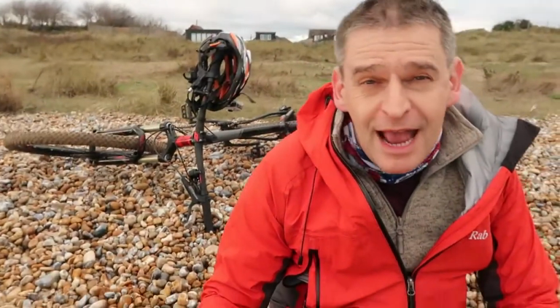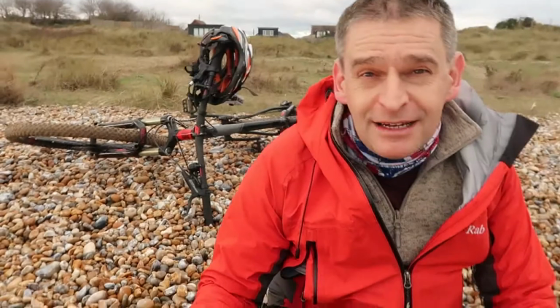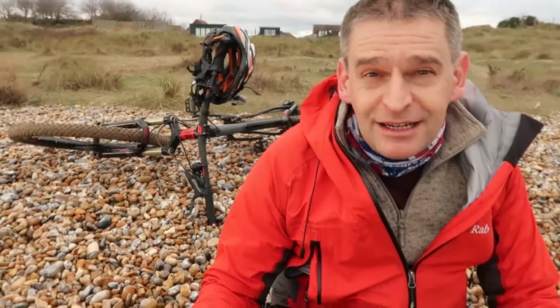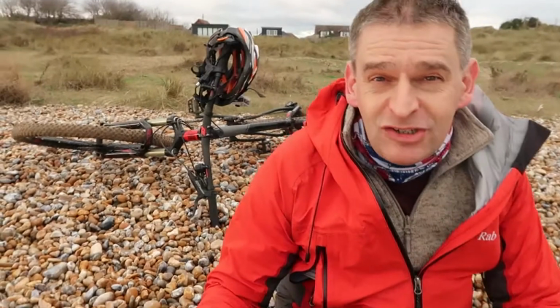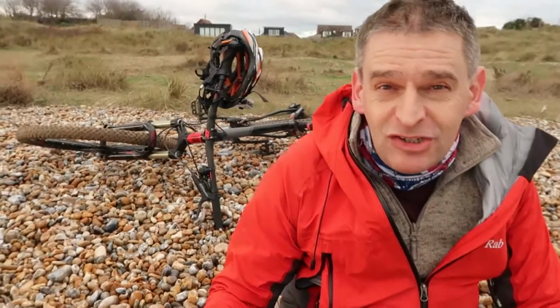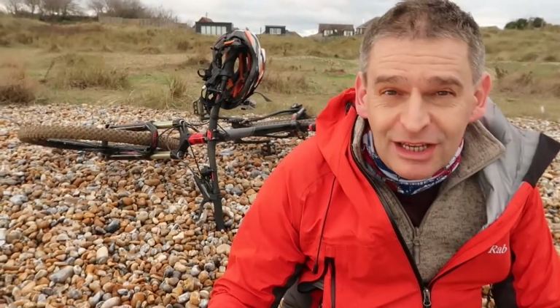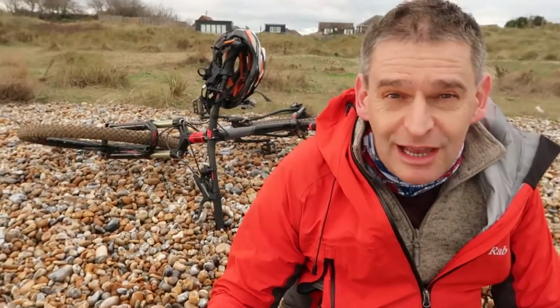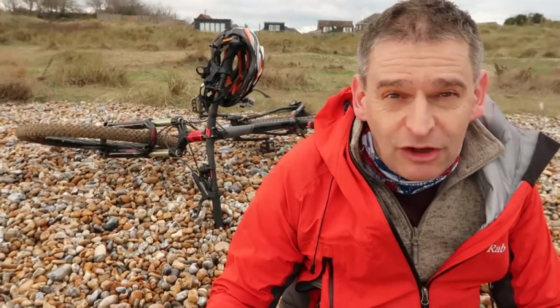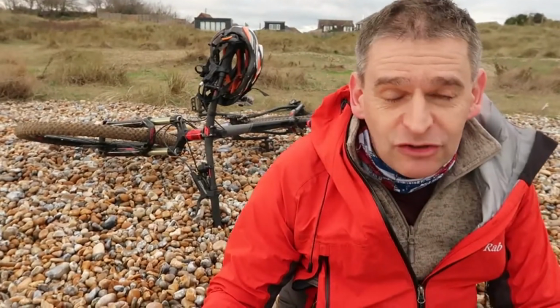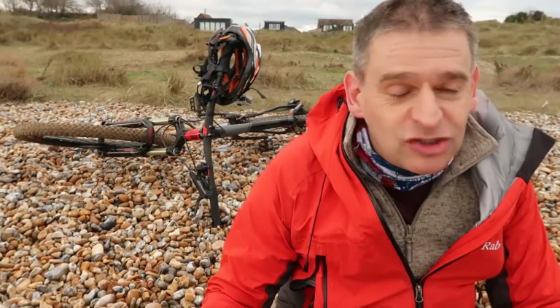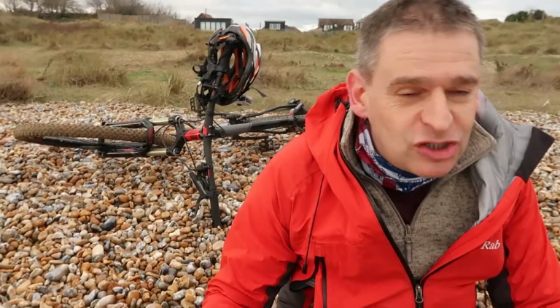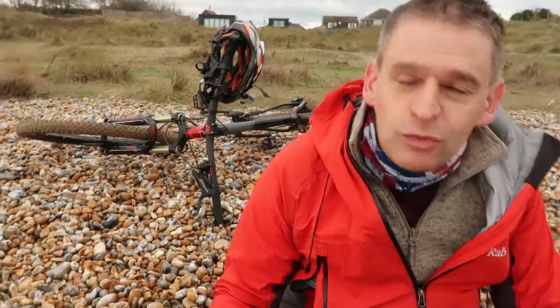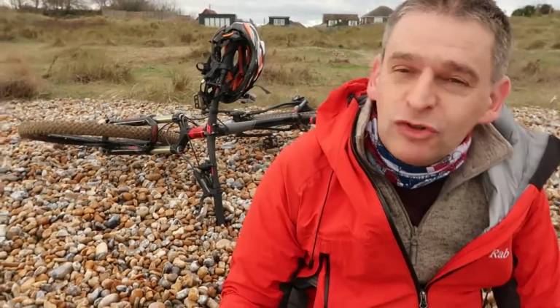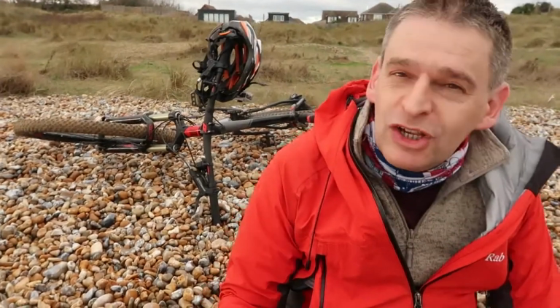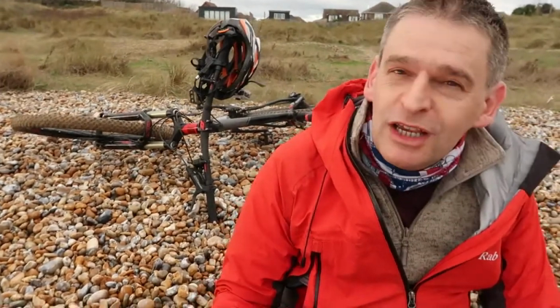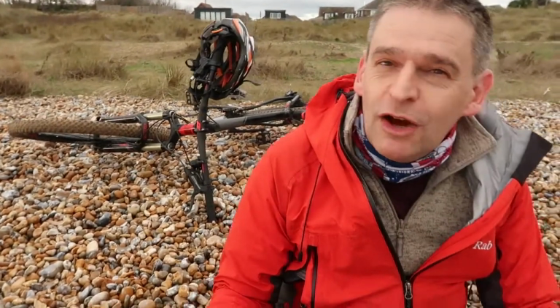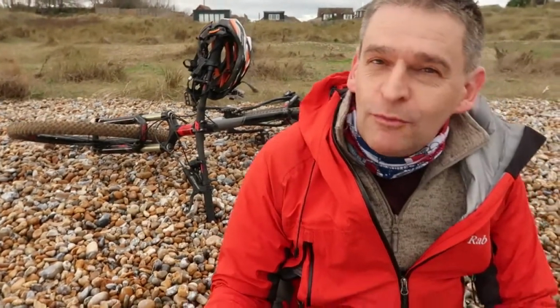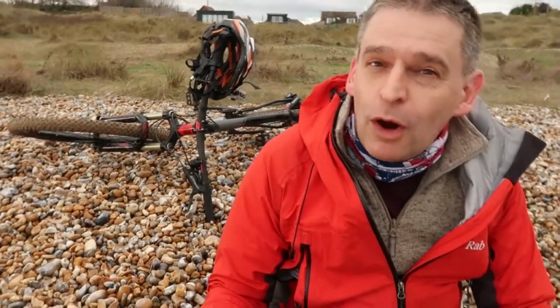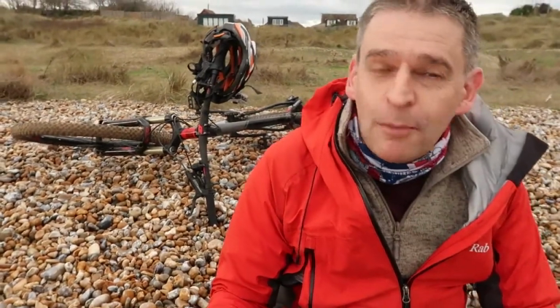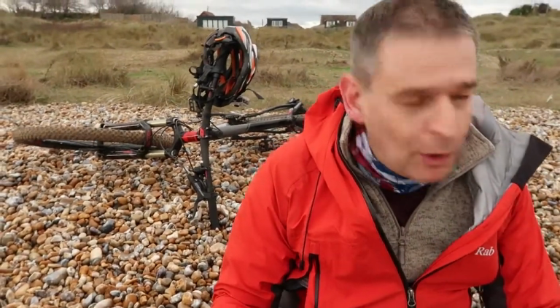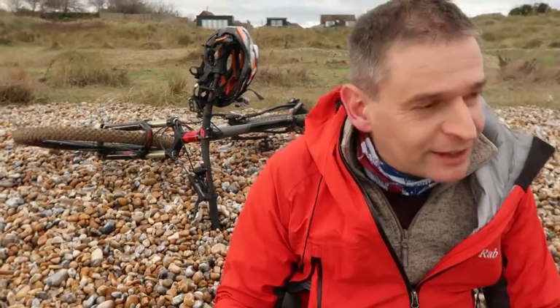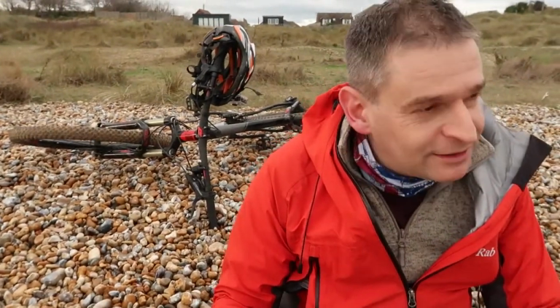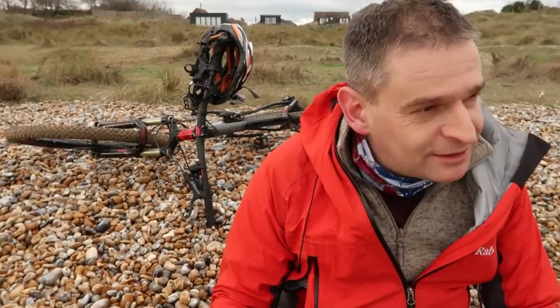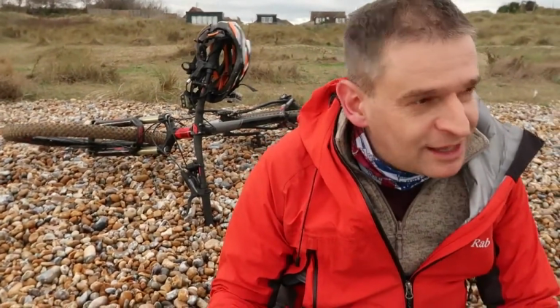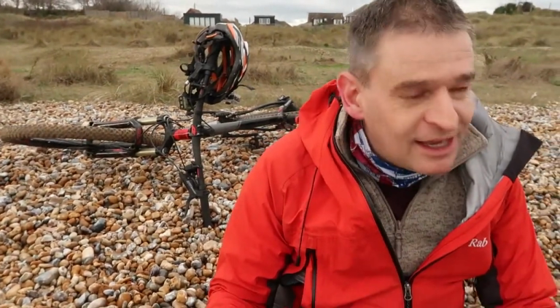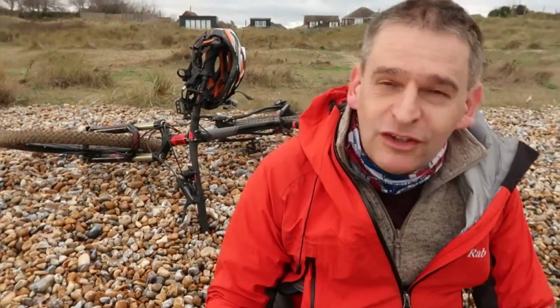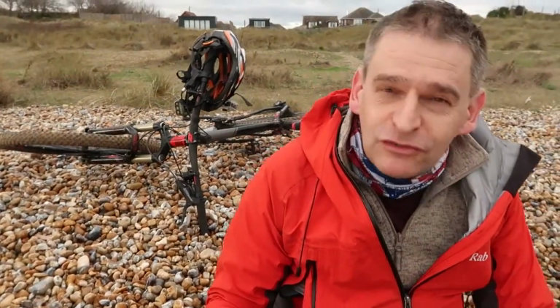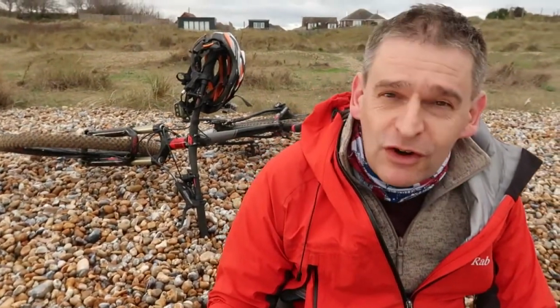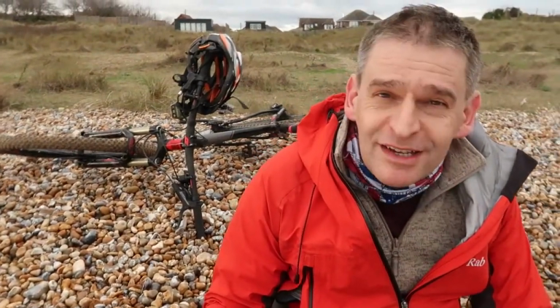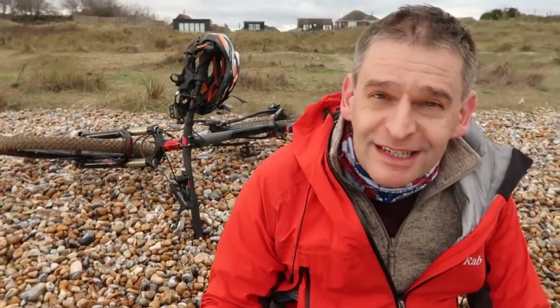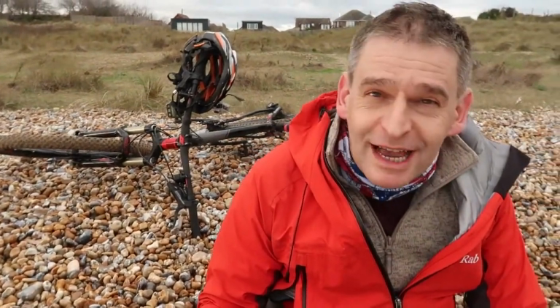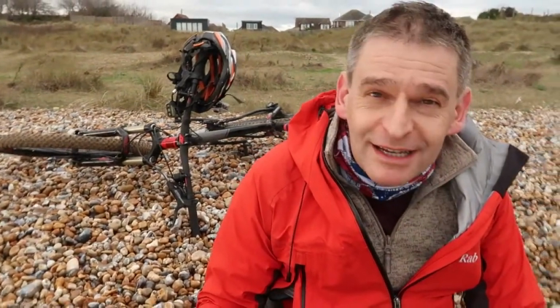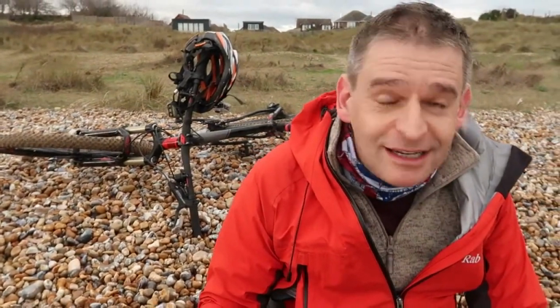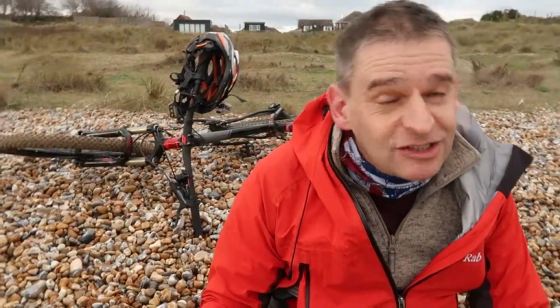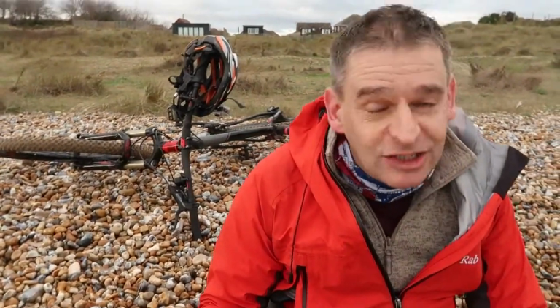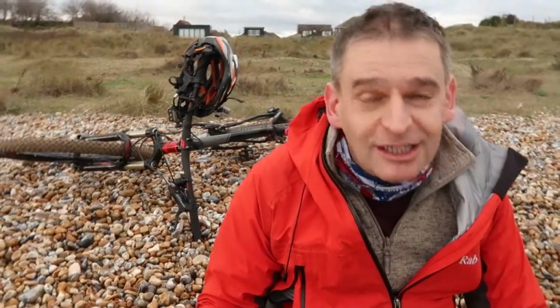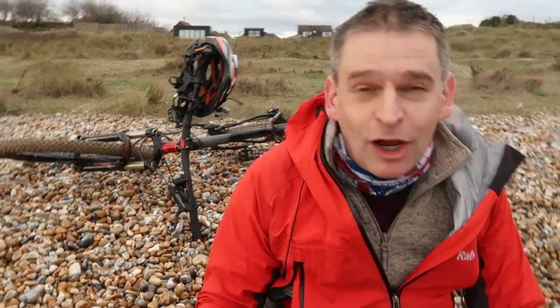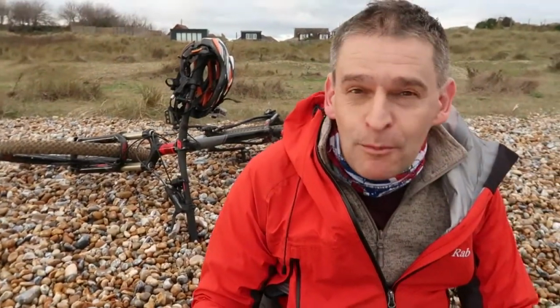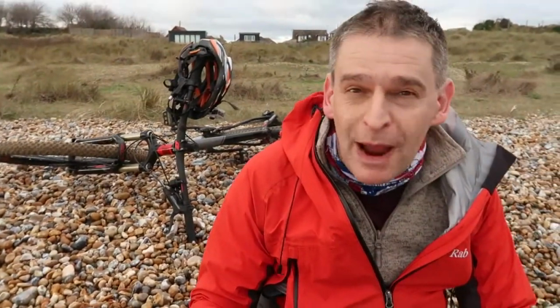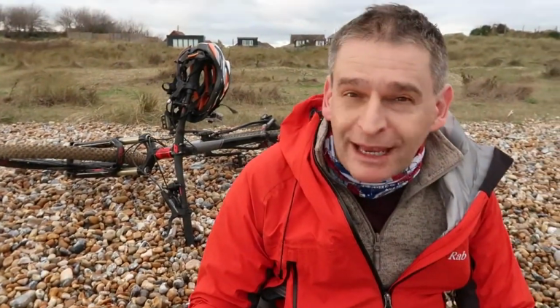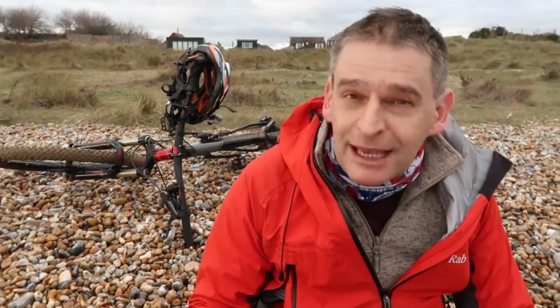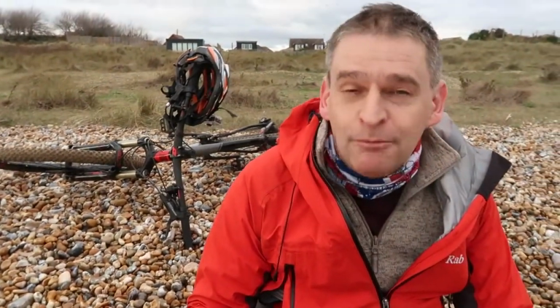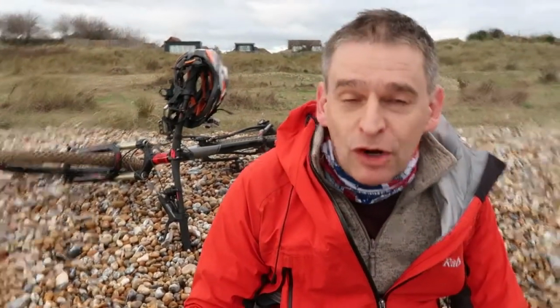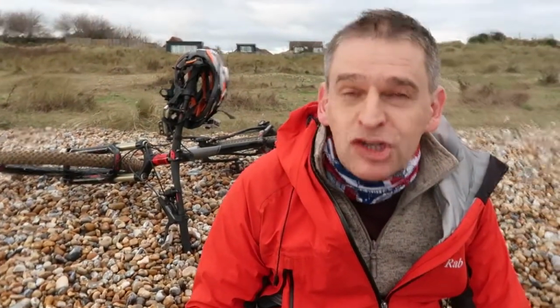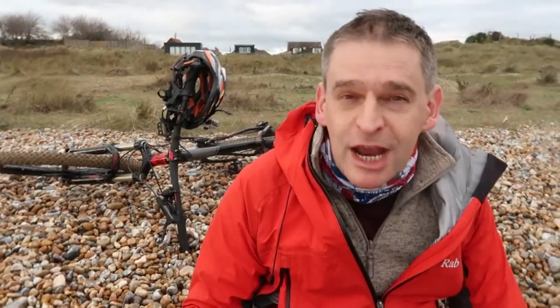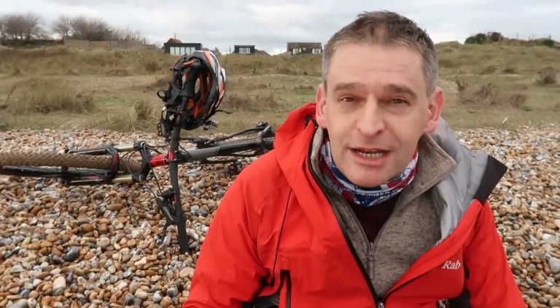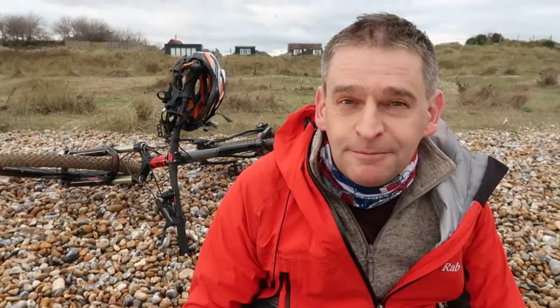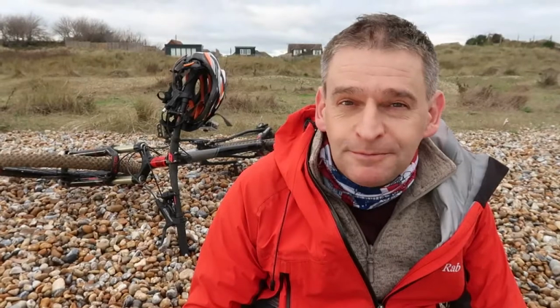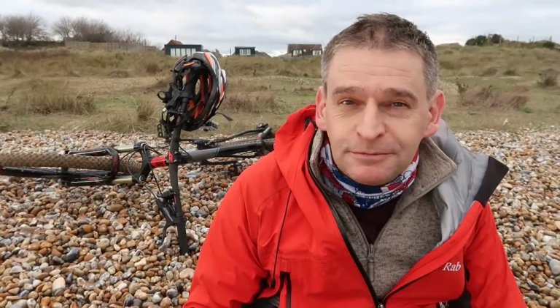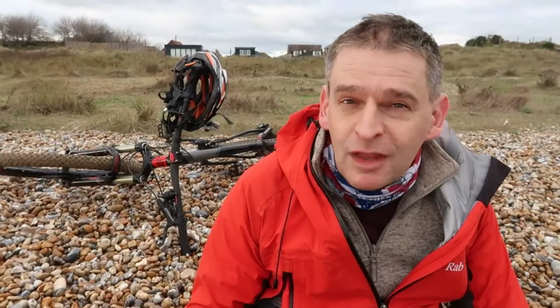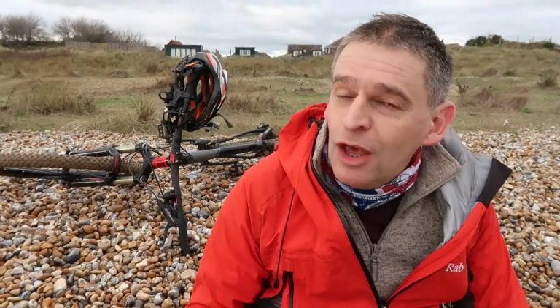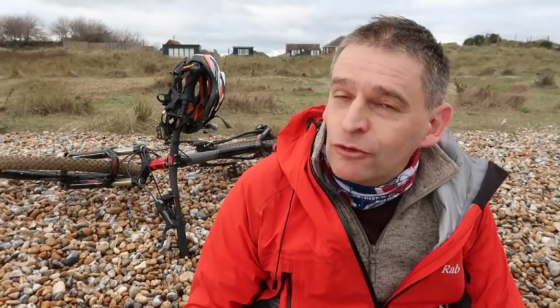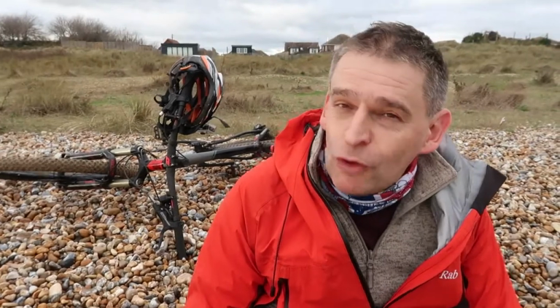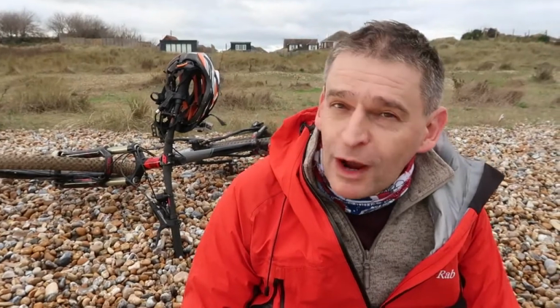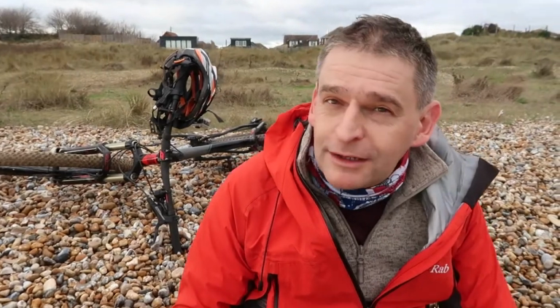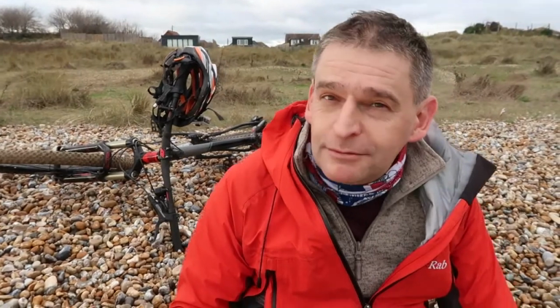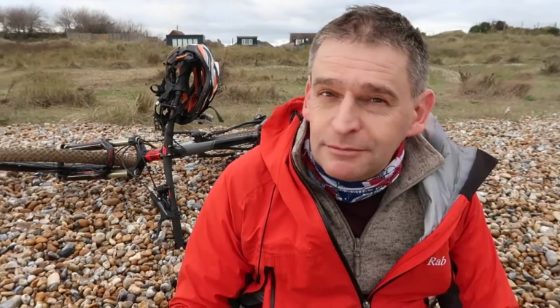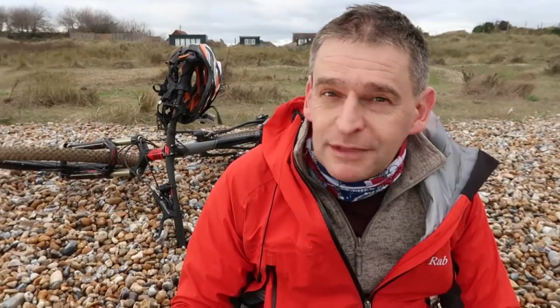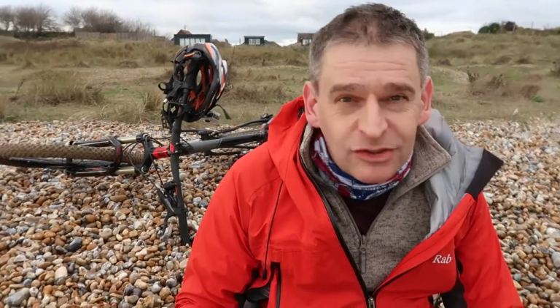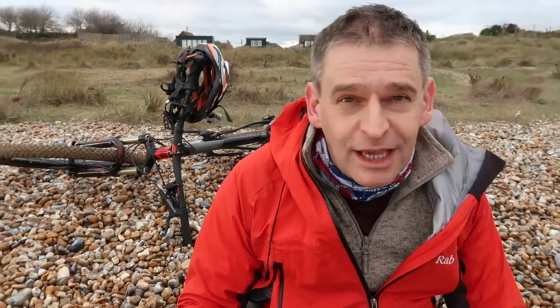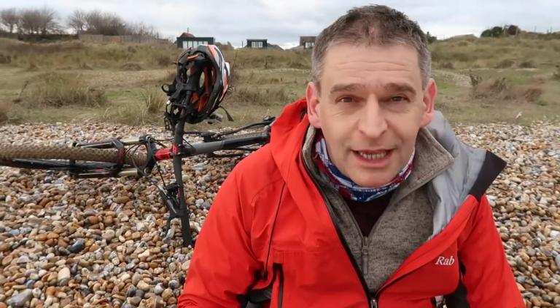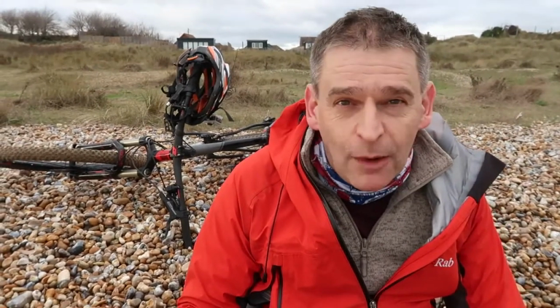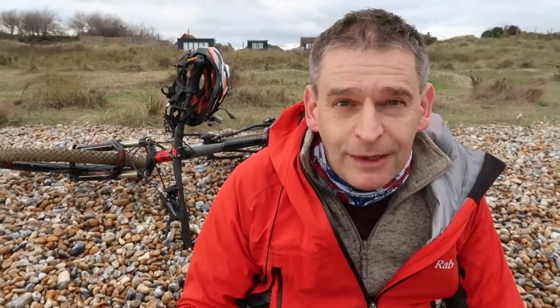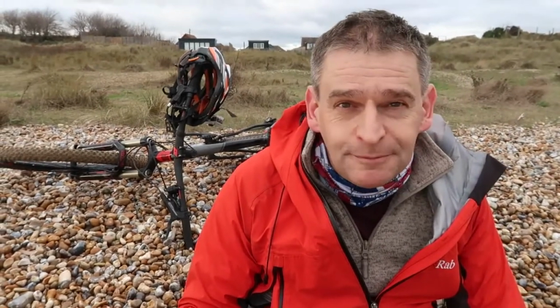This is the last you will see of my bike. It's very sad. It's going to go back in my shed. Right, let's get going.